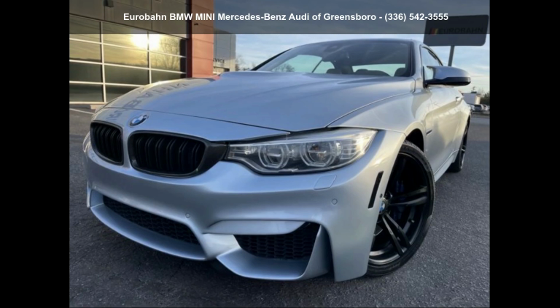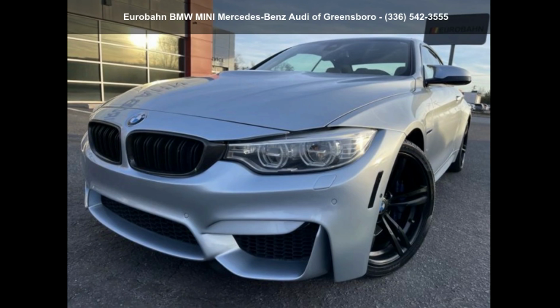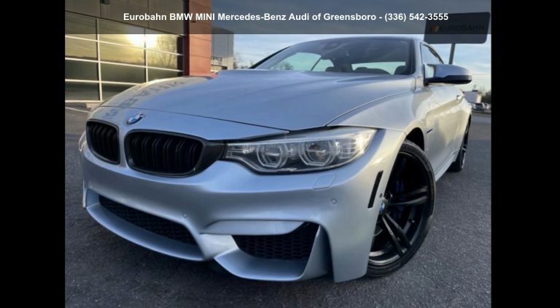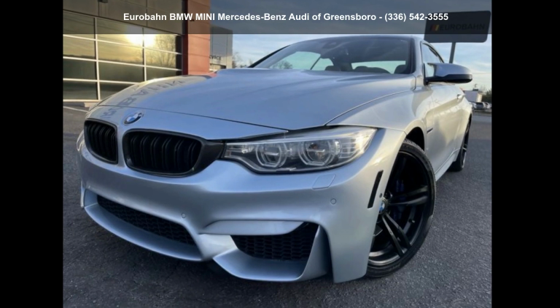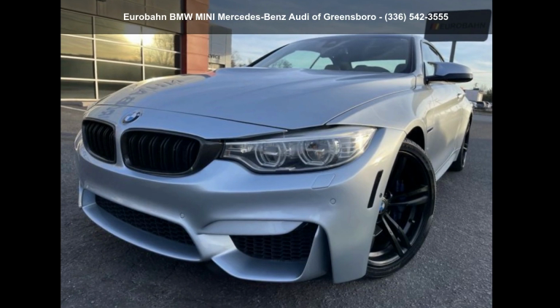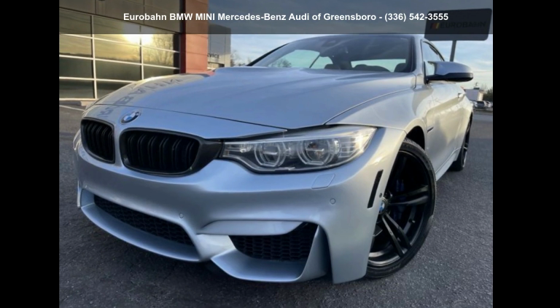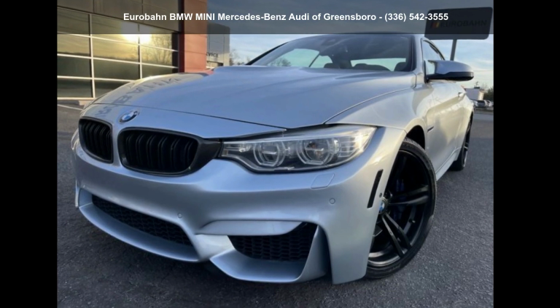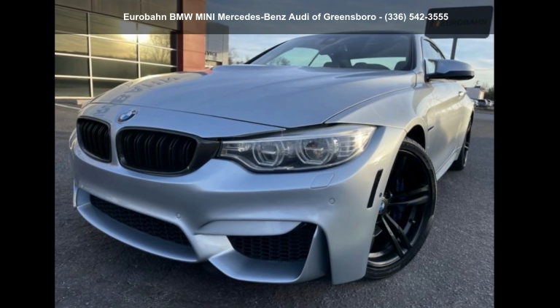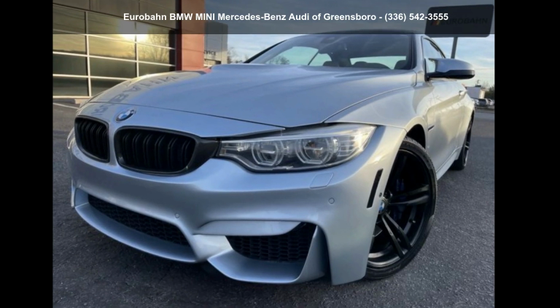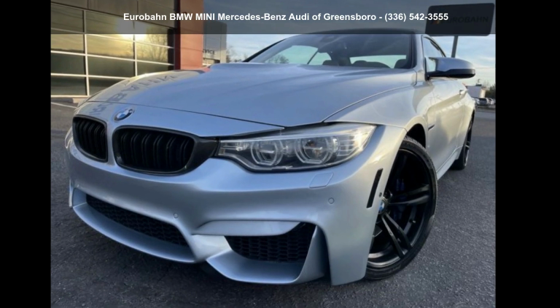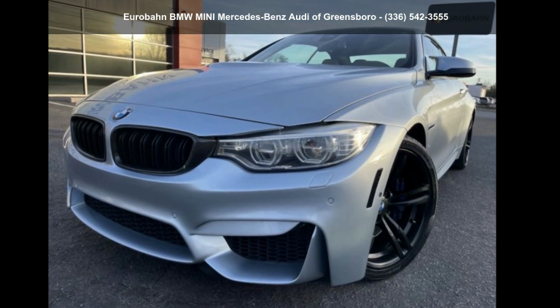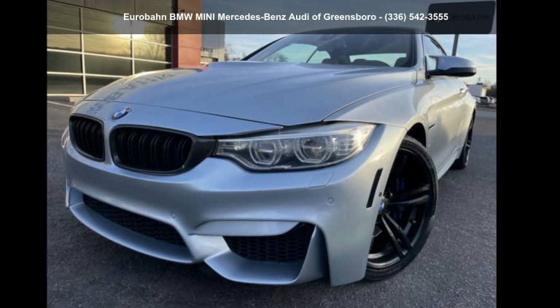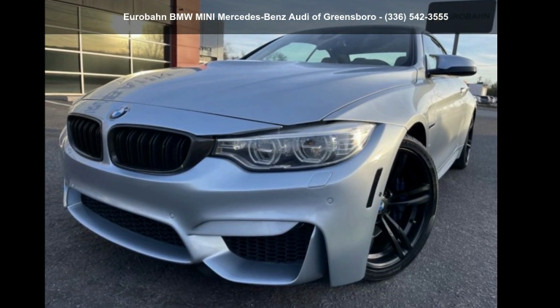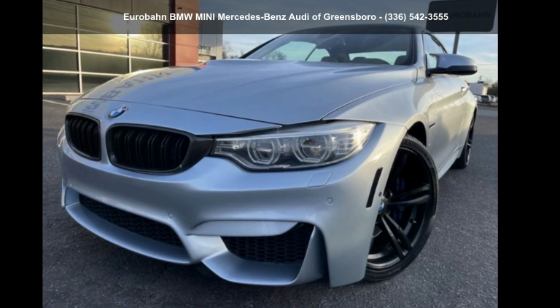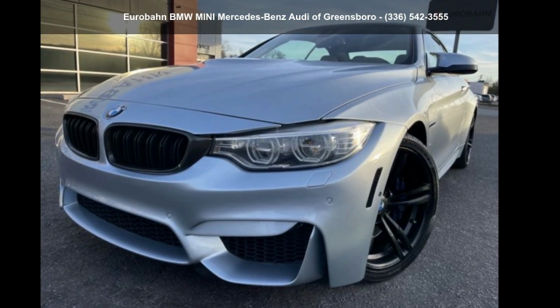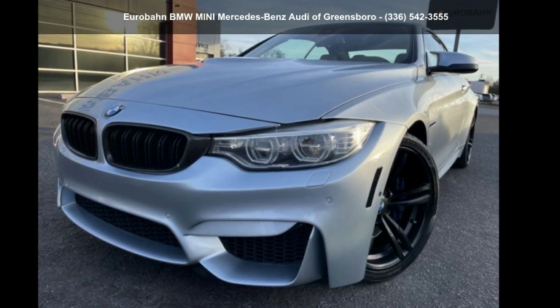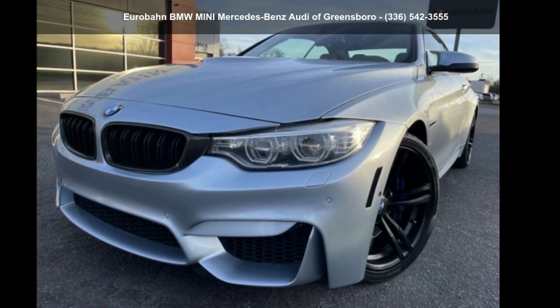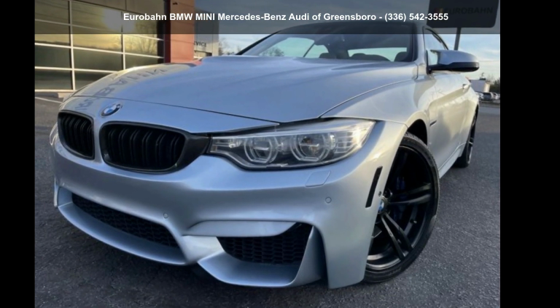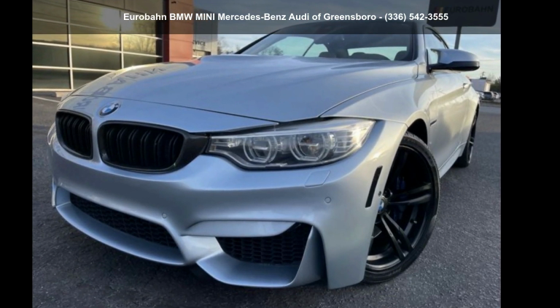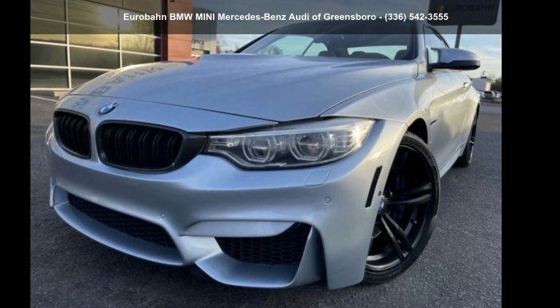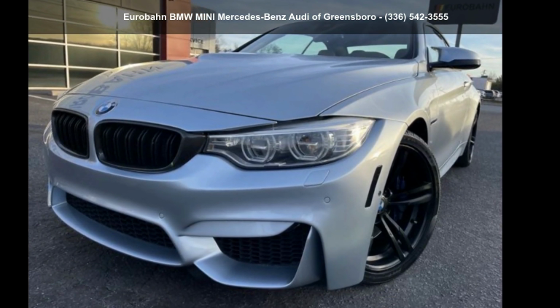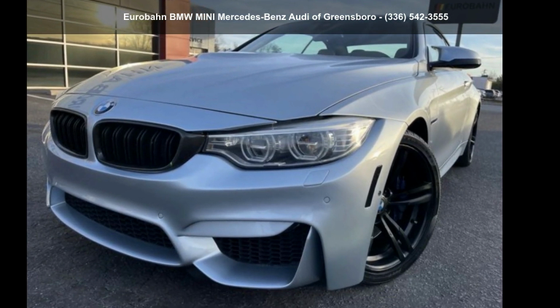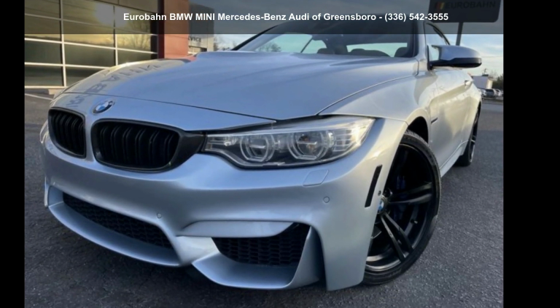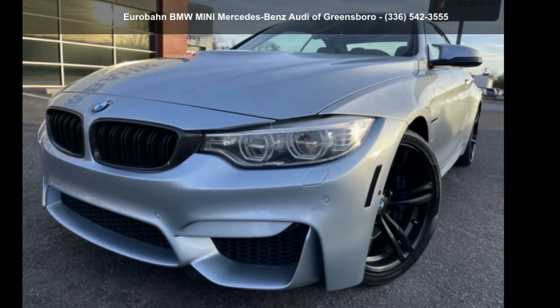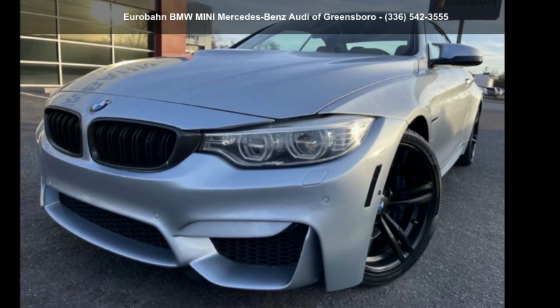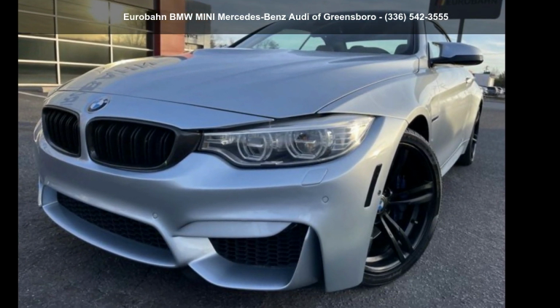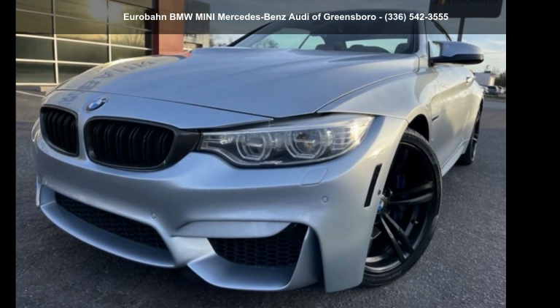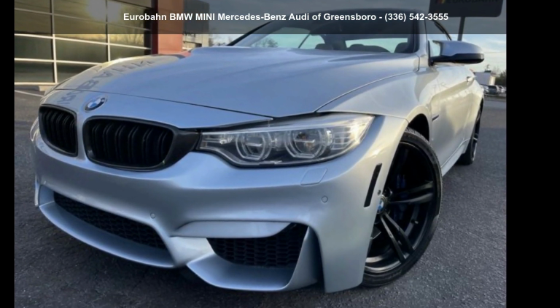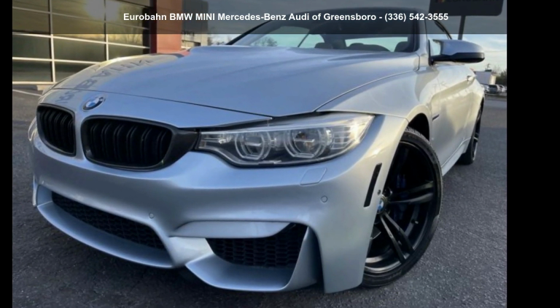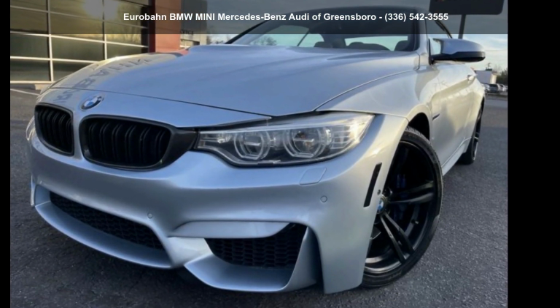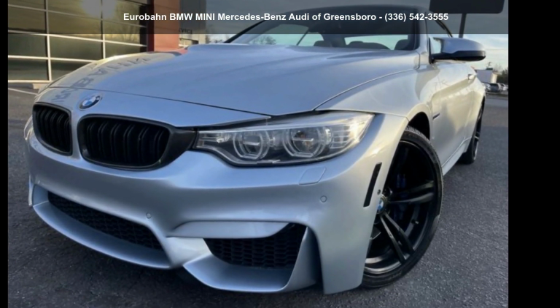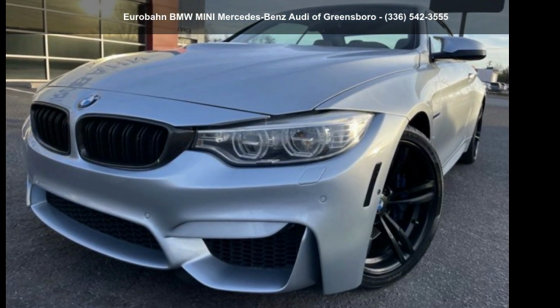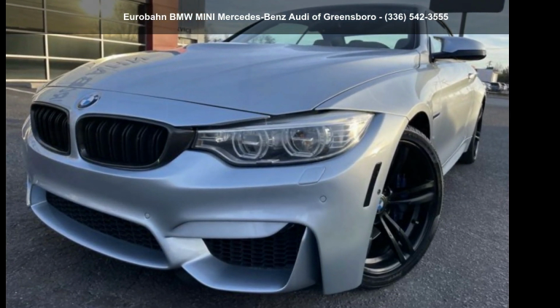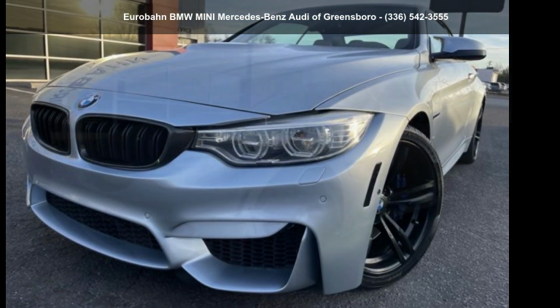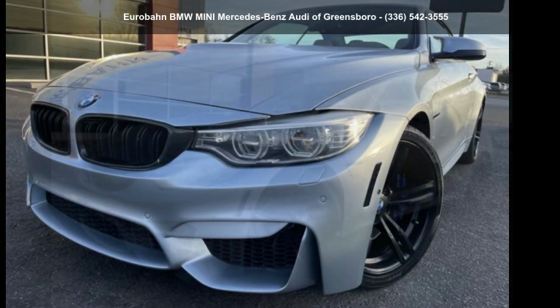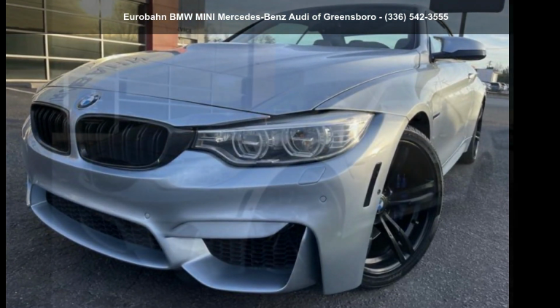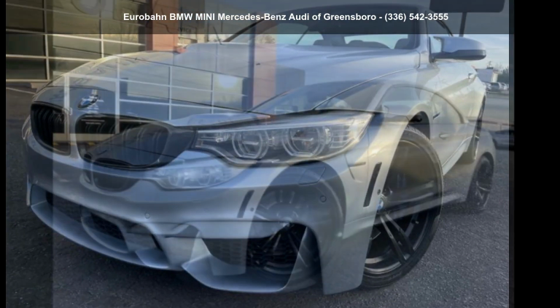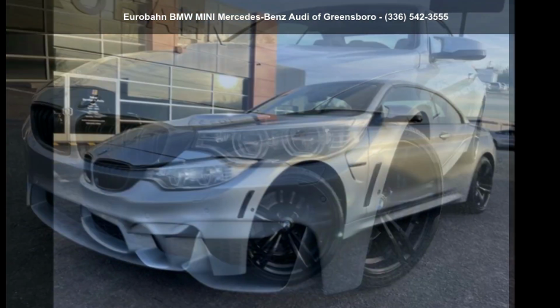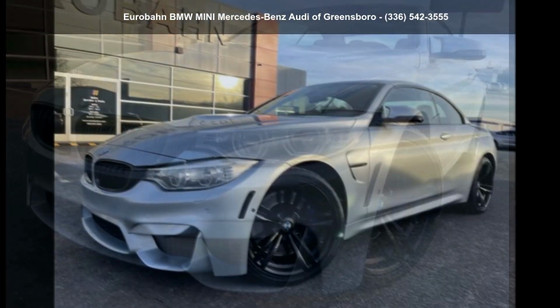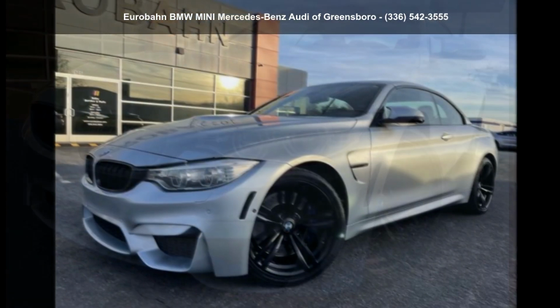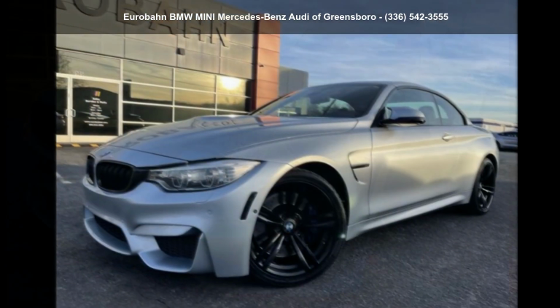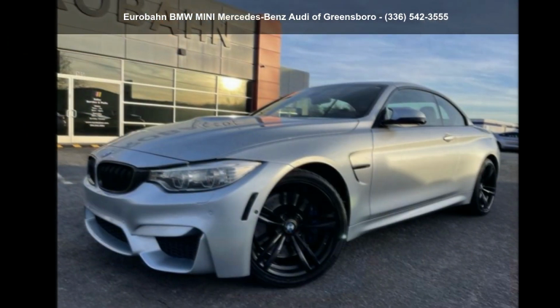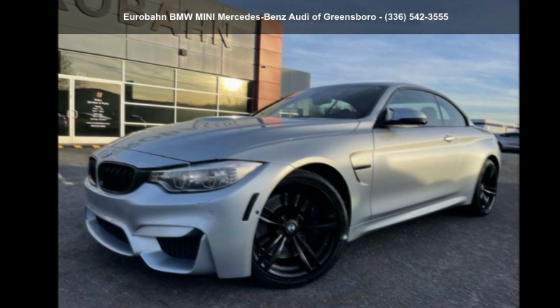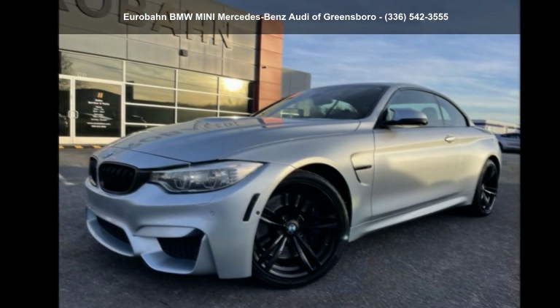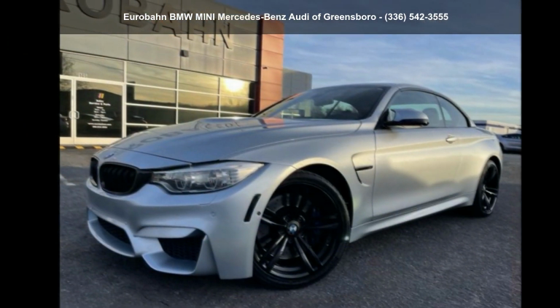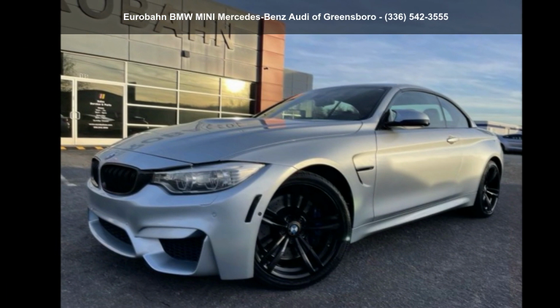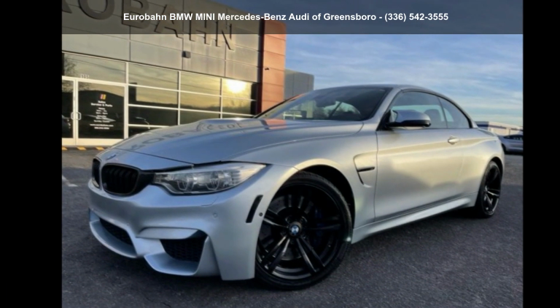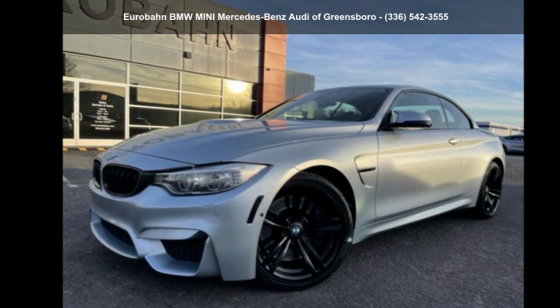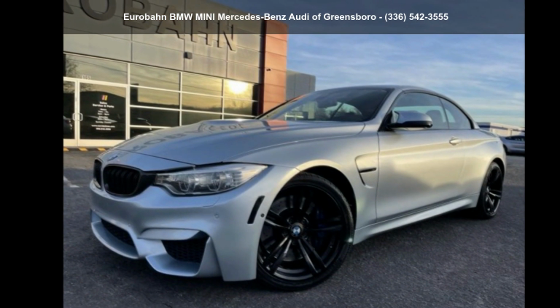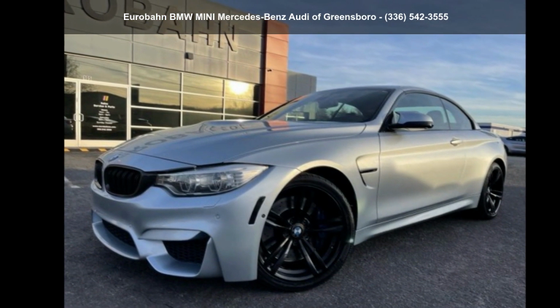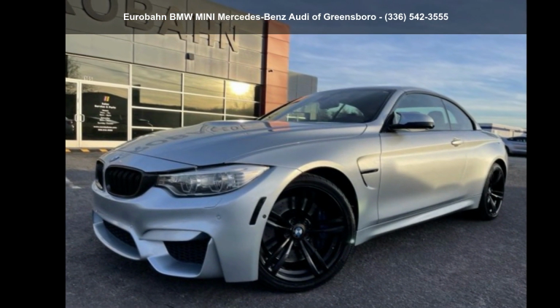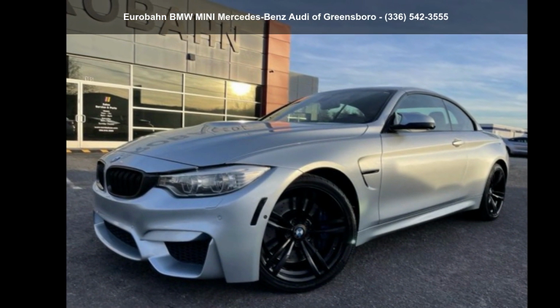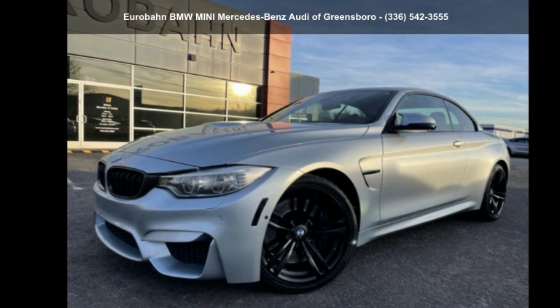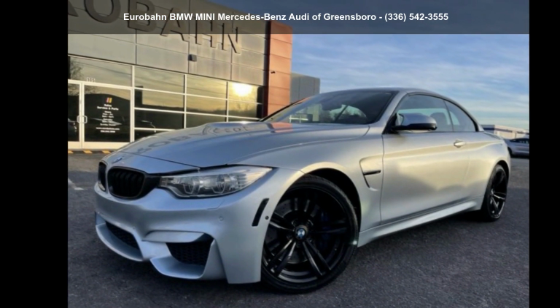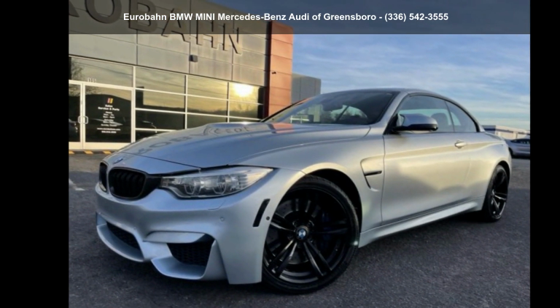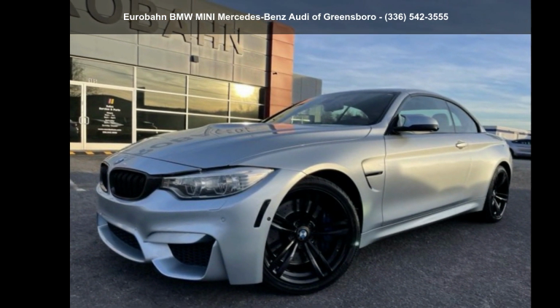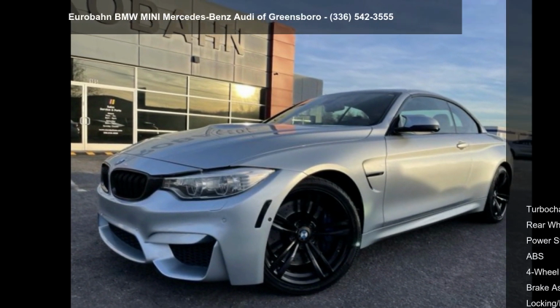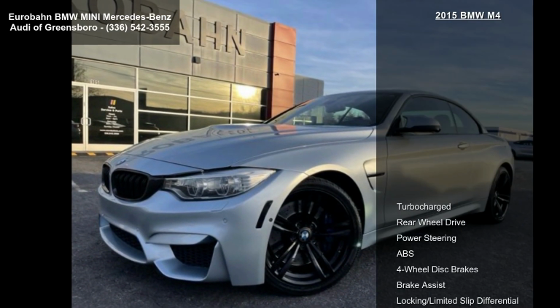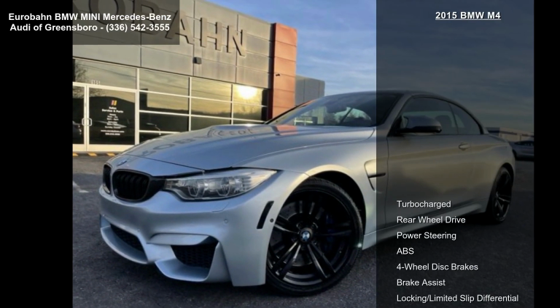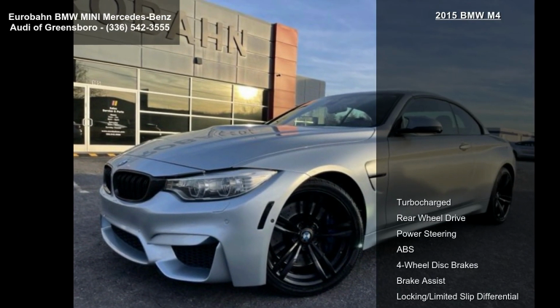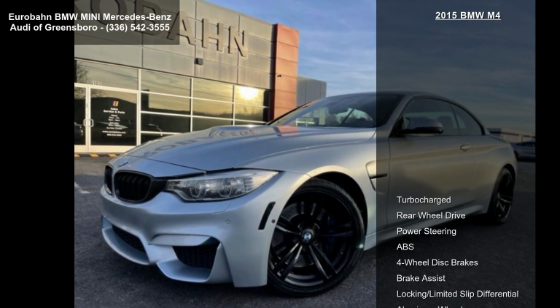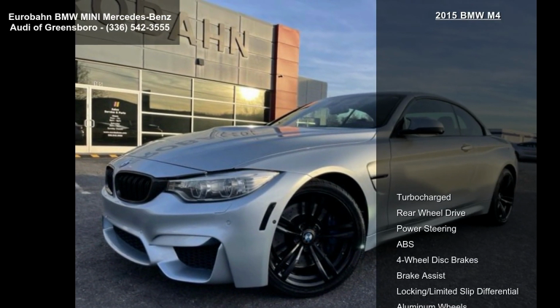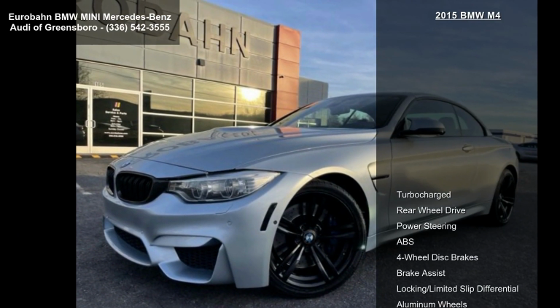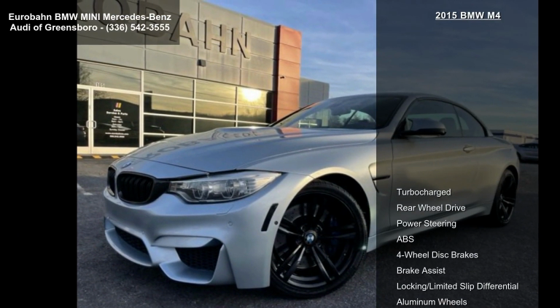Imagine yourself in this BMW 2015 M4. If you are looking for a first-class ride, you have found it.